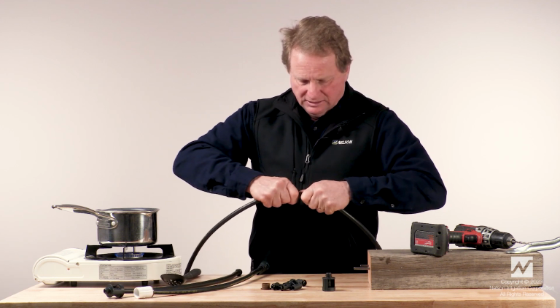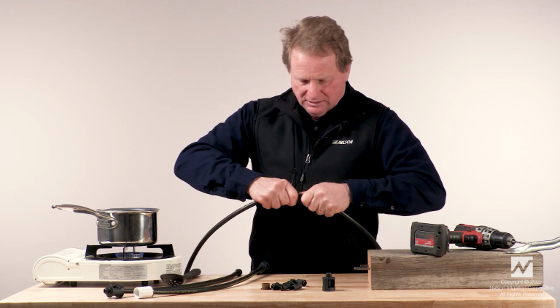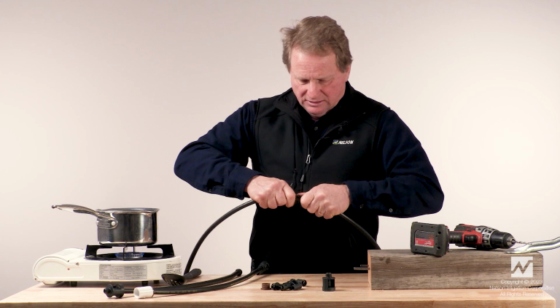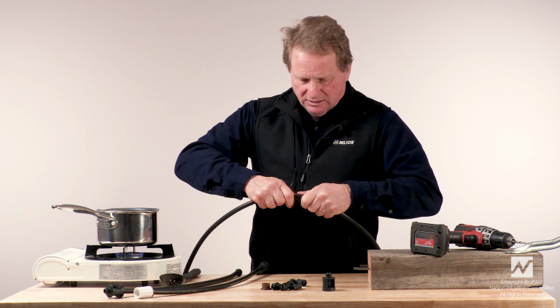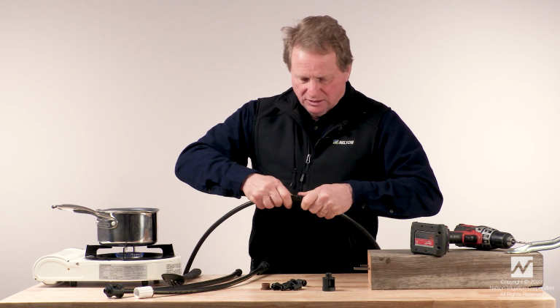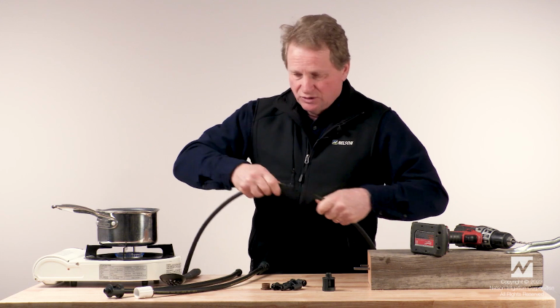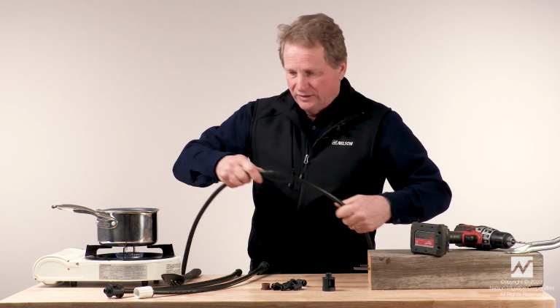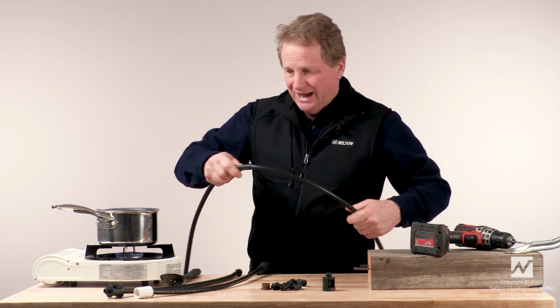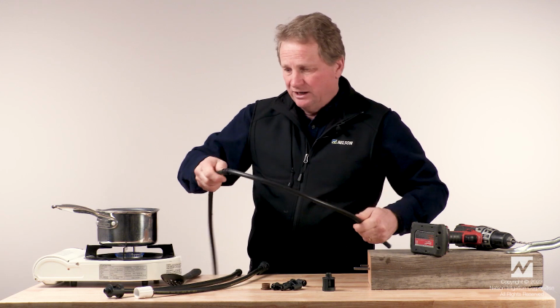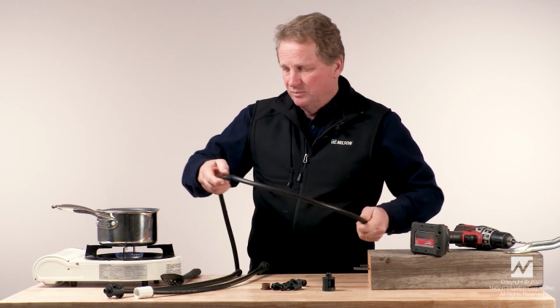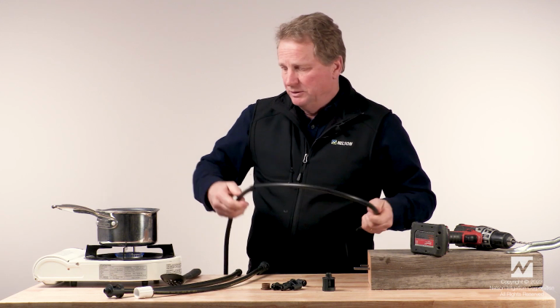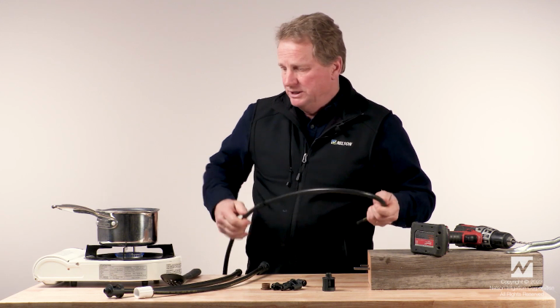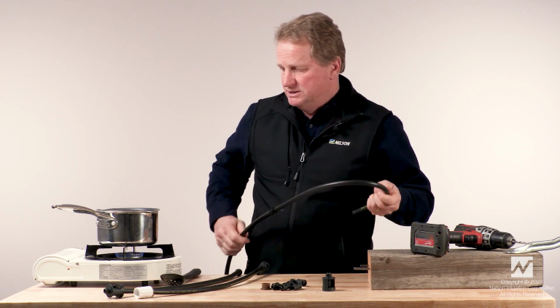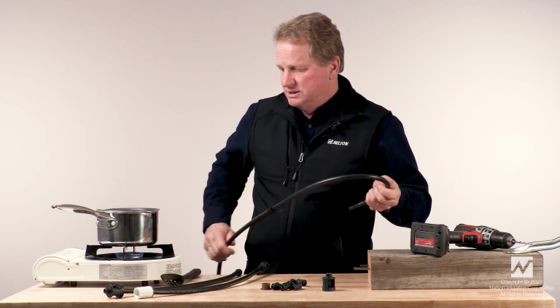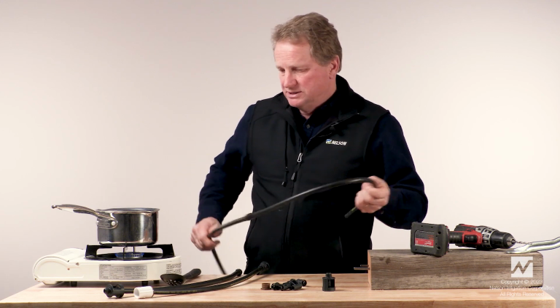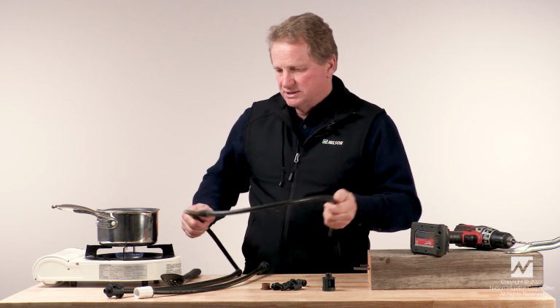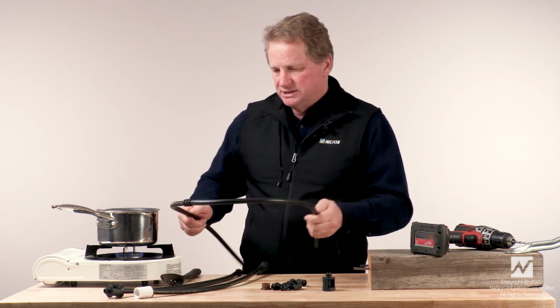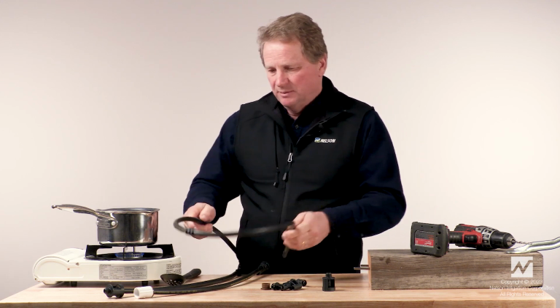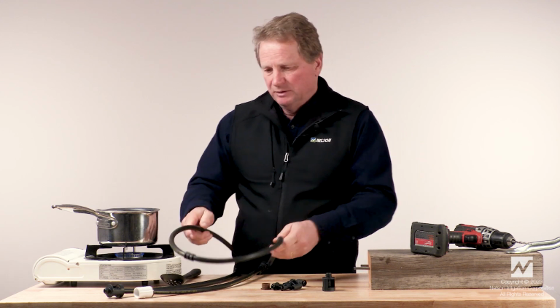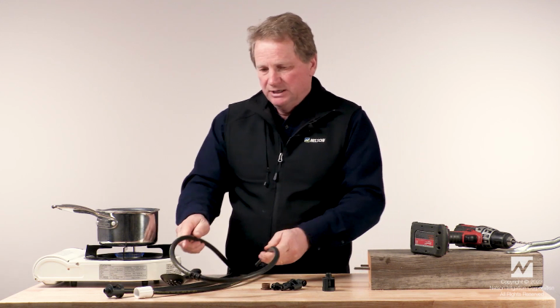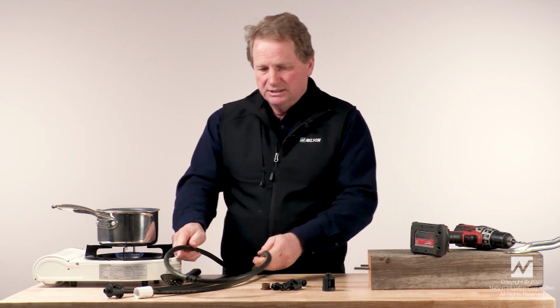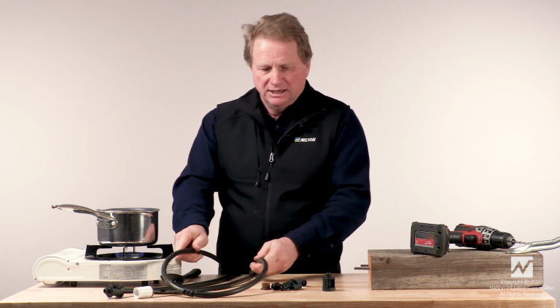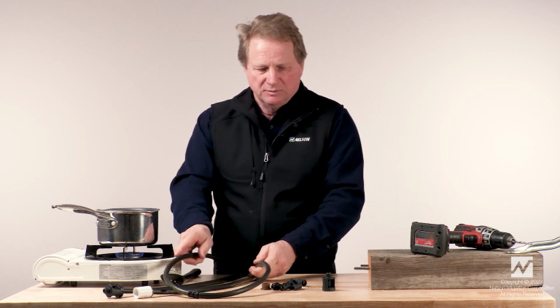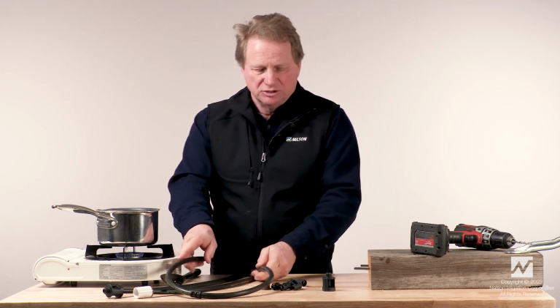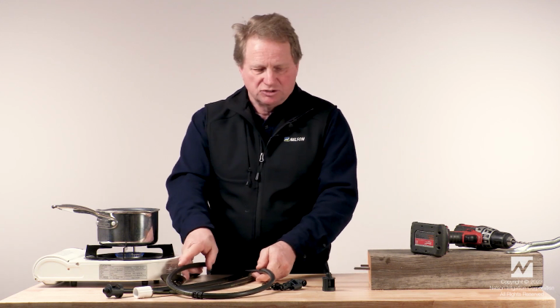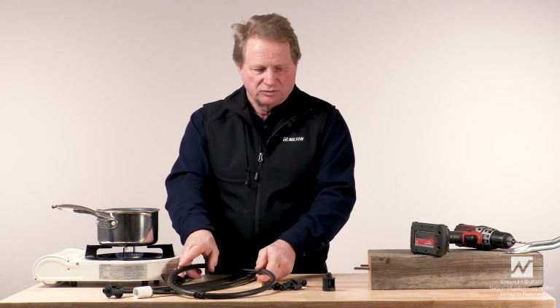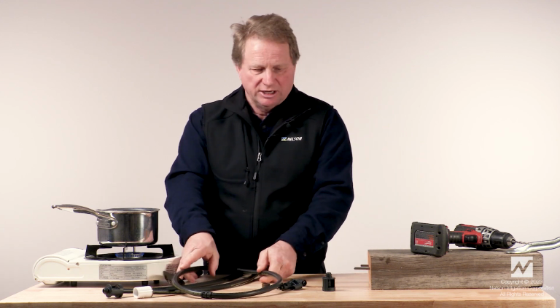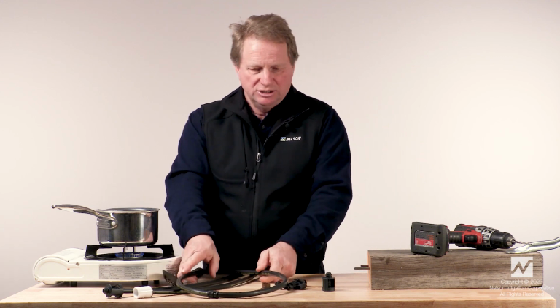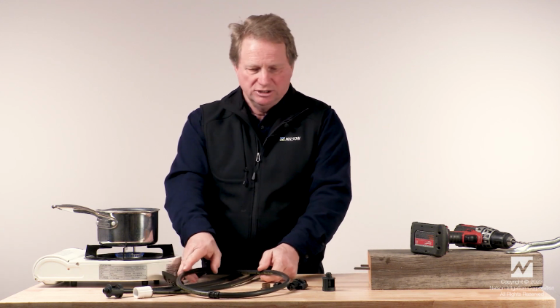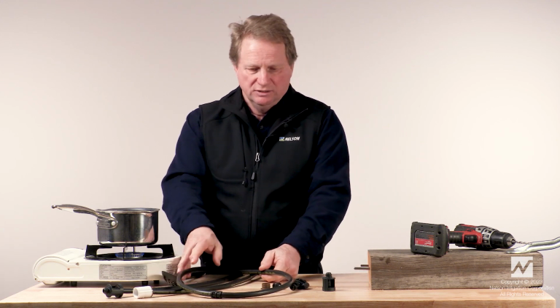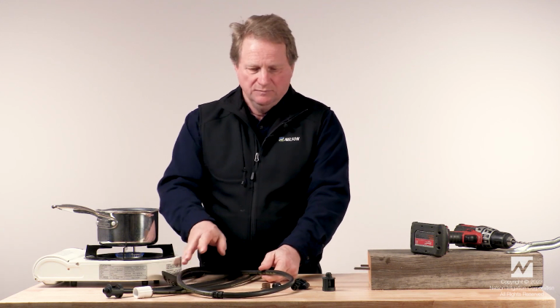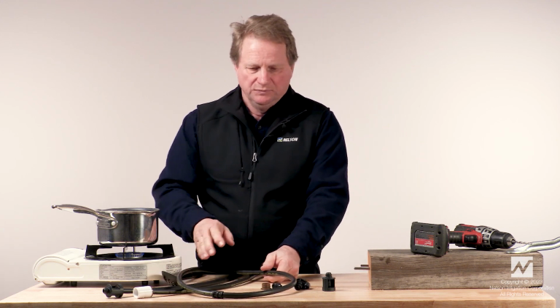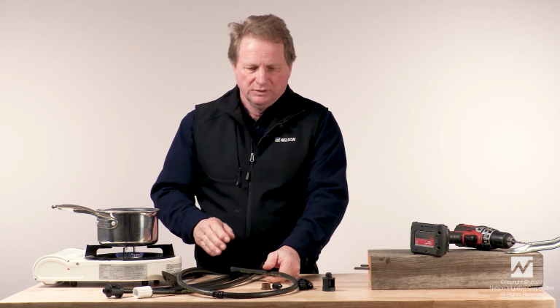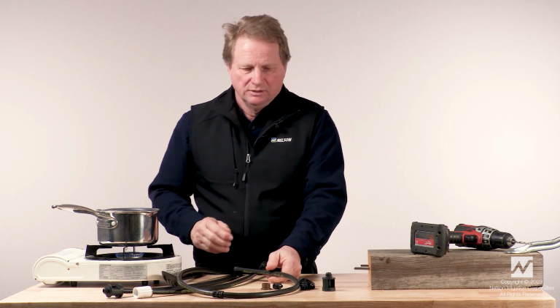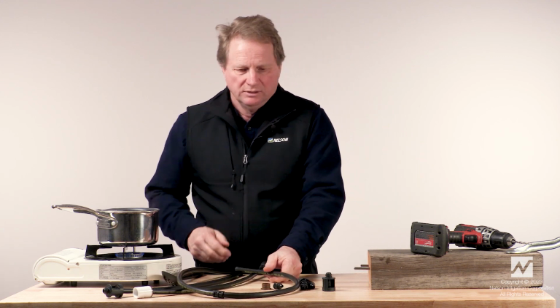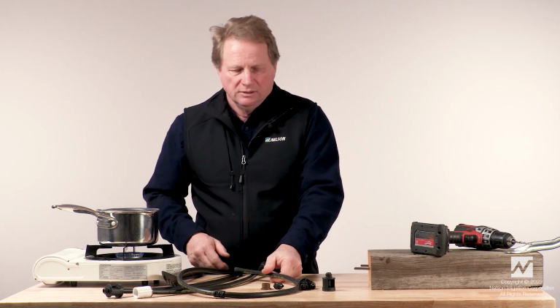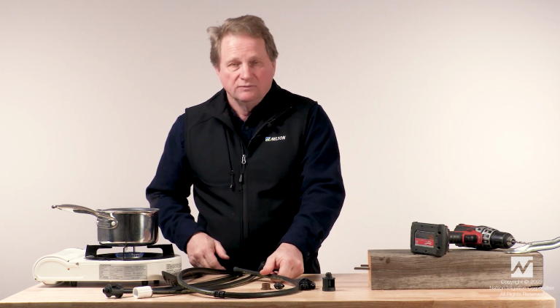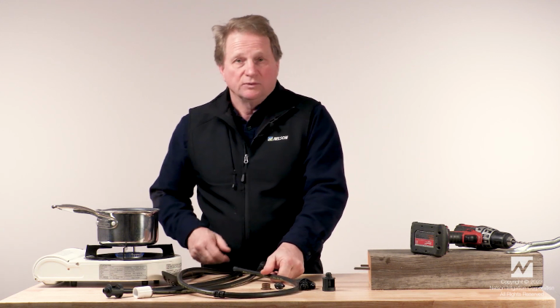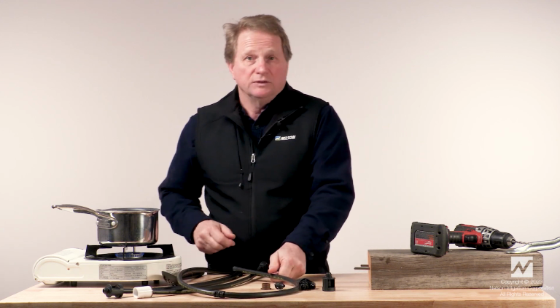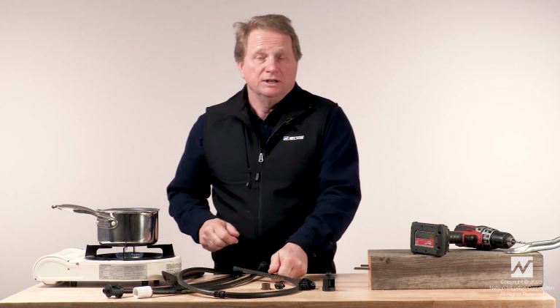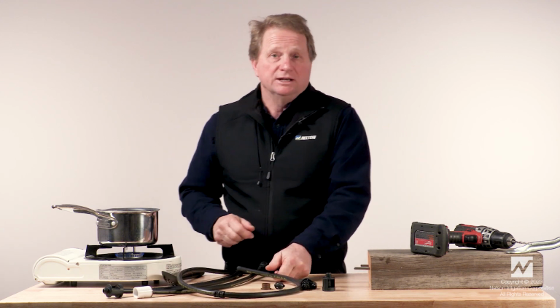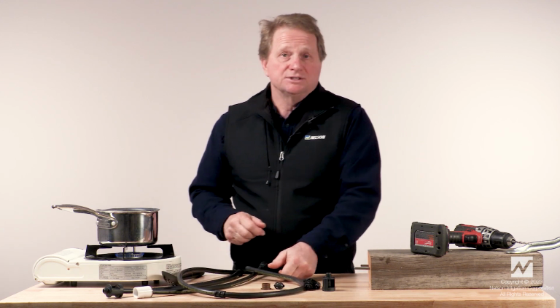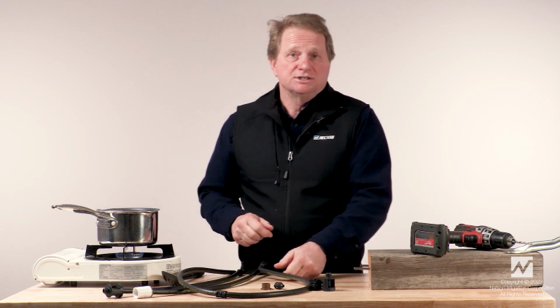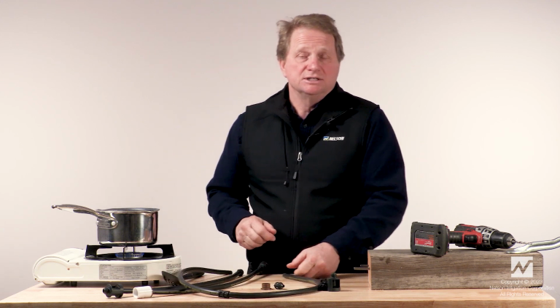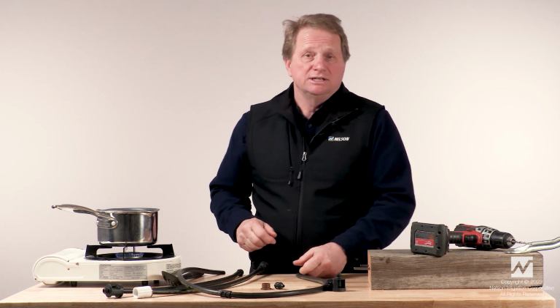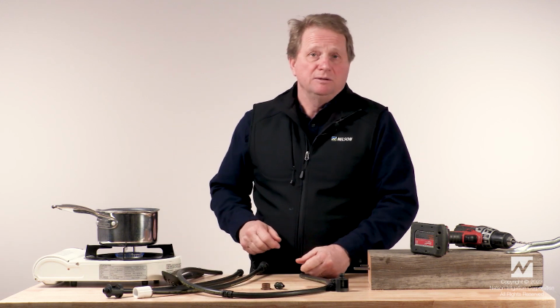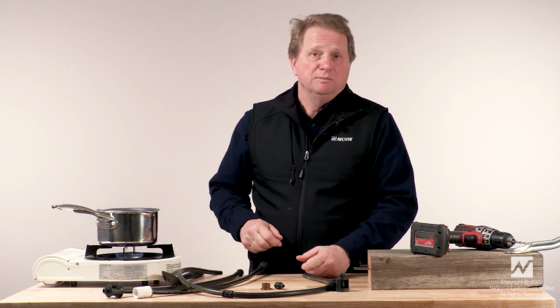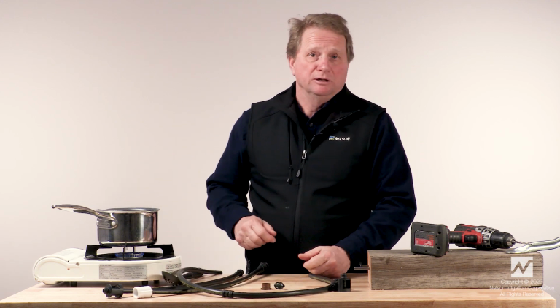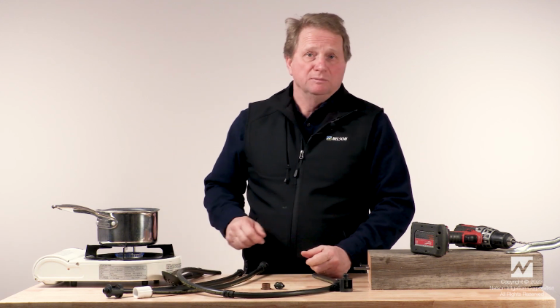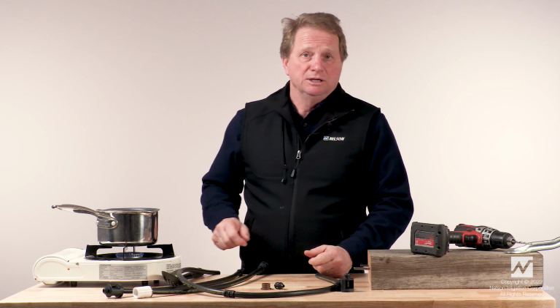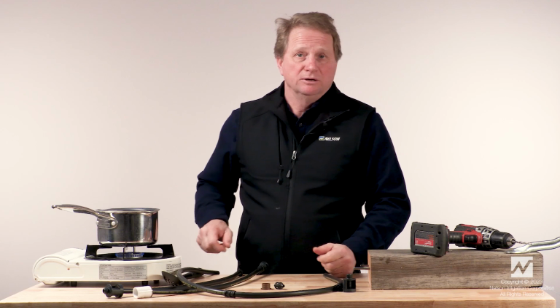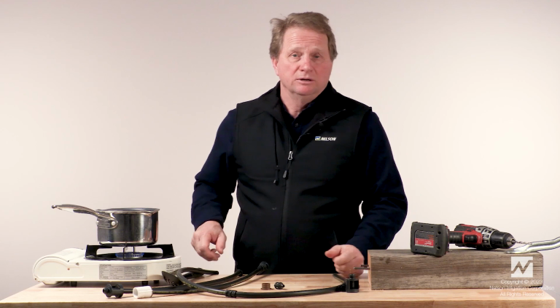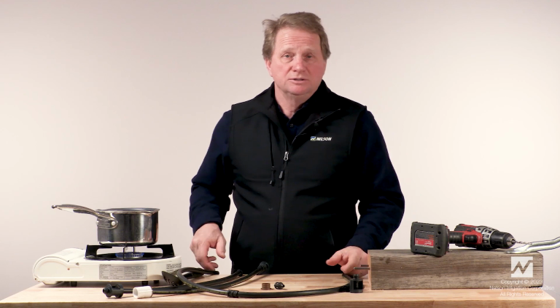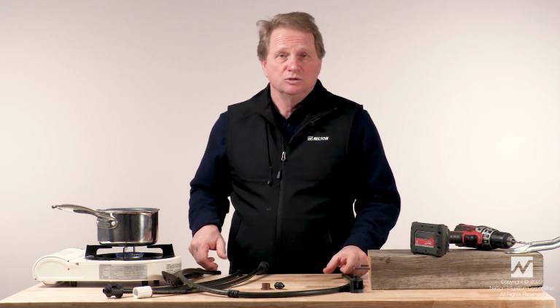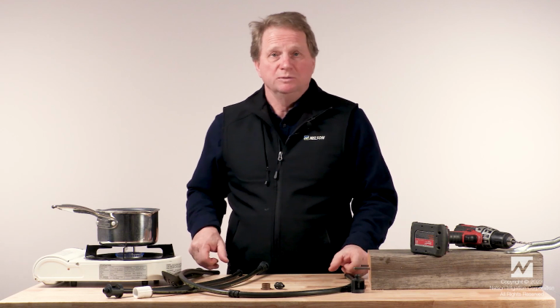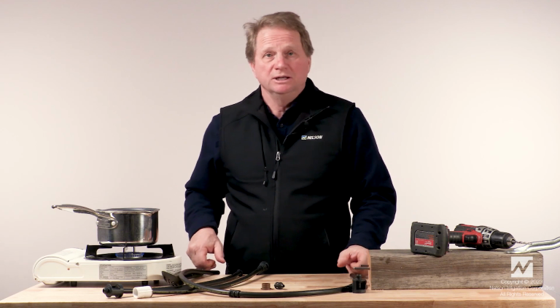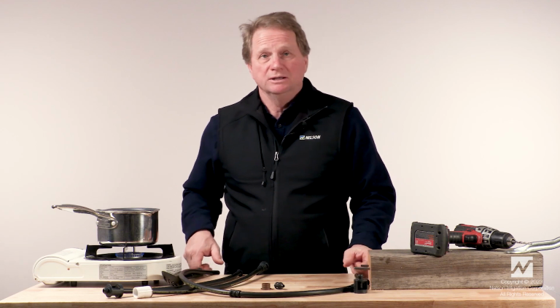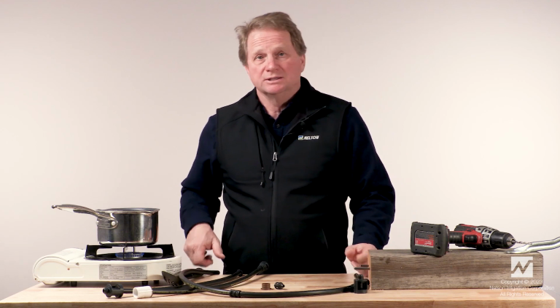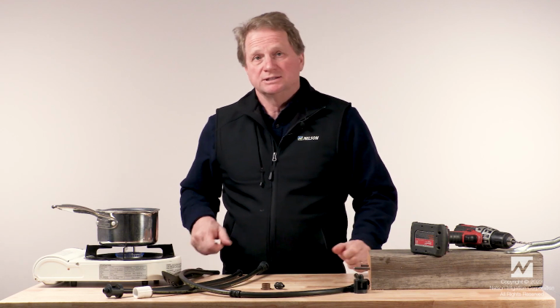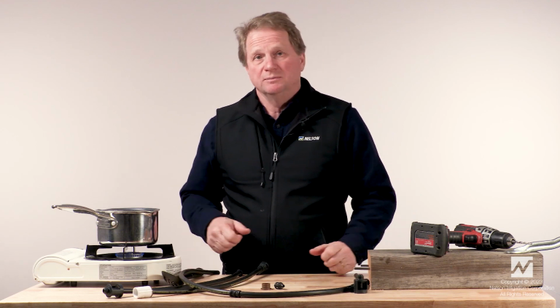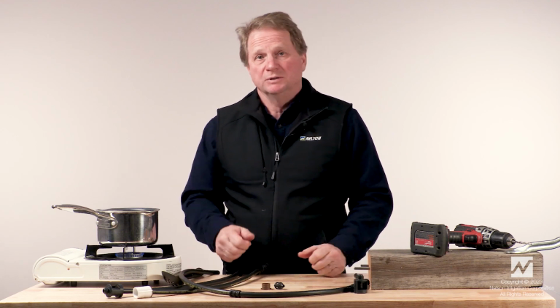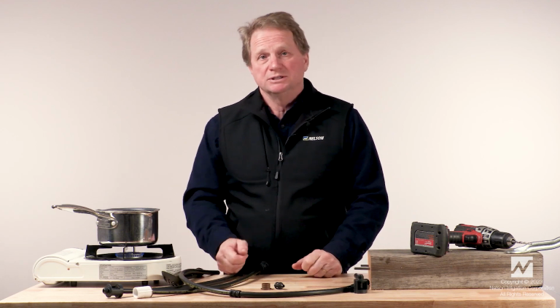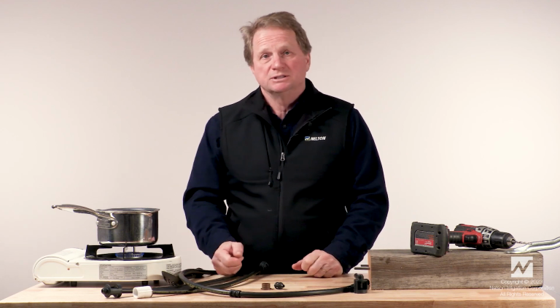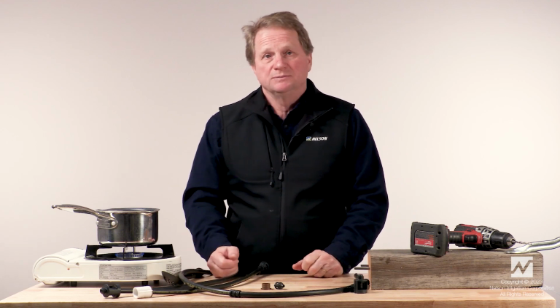That completes this assembly demonstration for the Nelson 10 millimeter tubing assemblies. Thank you.